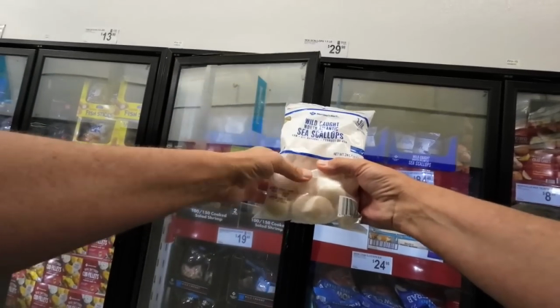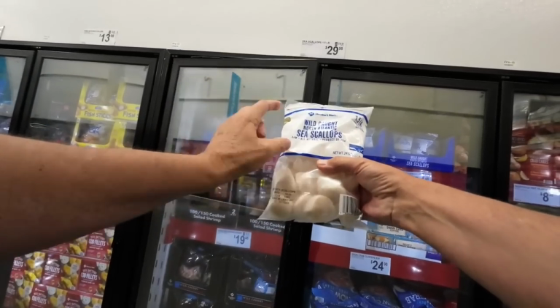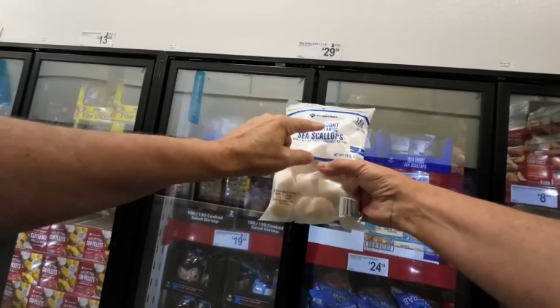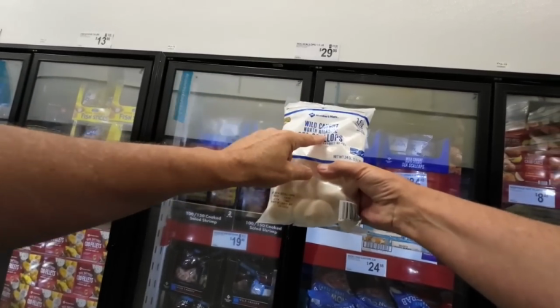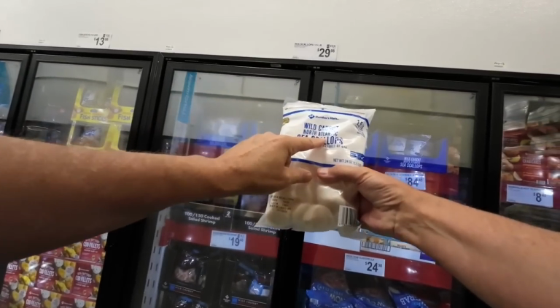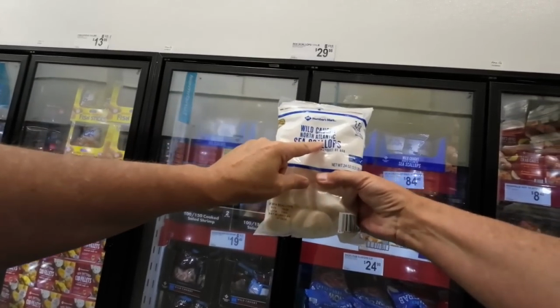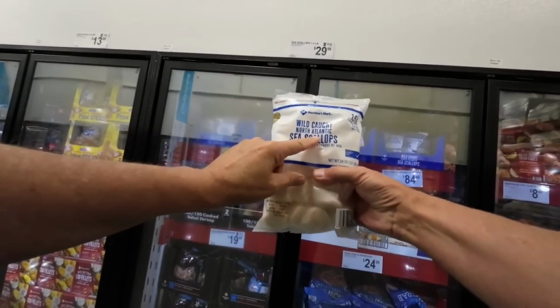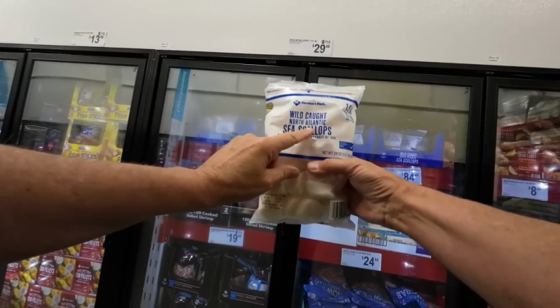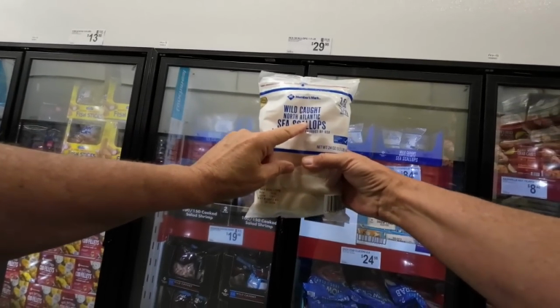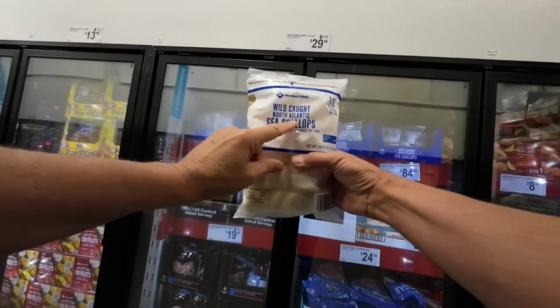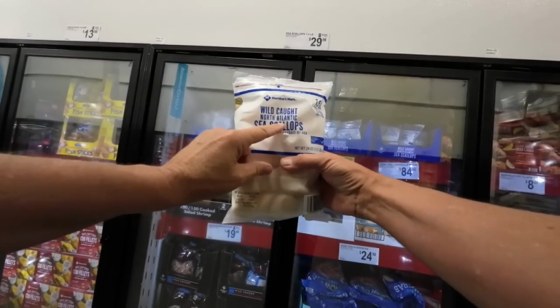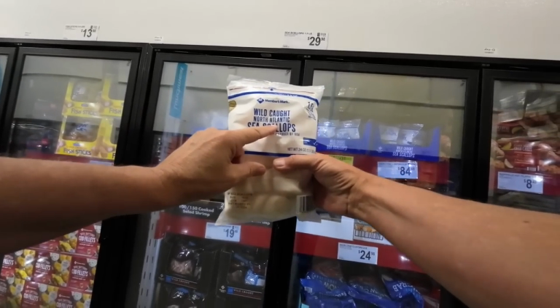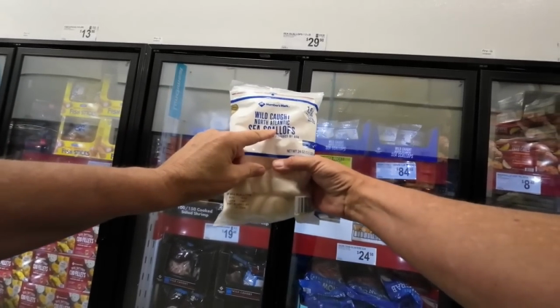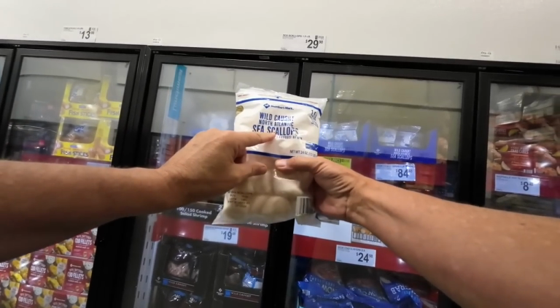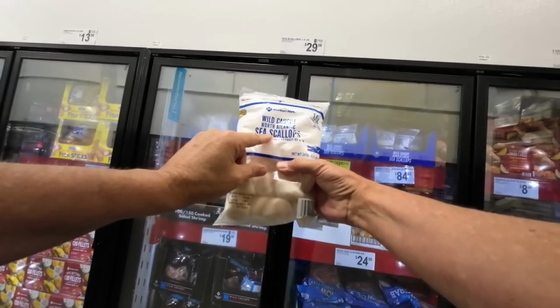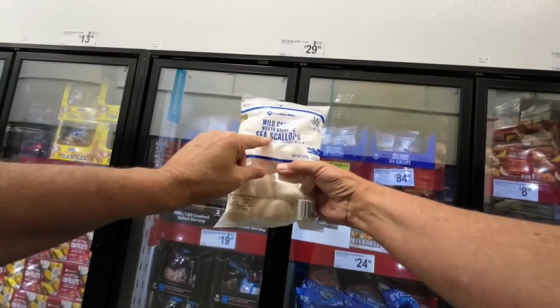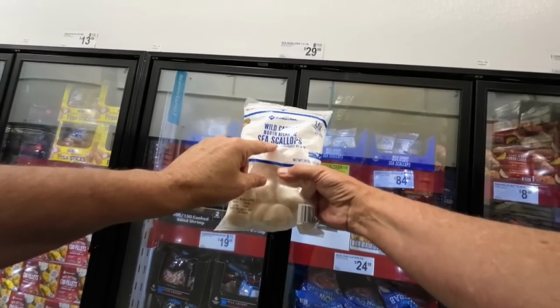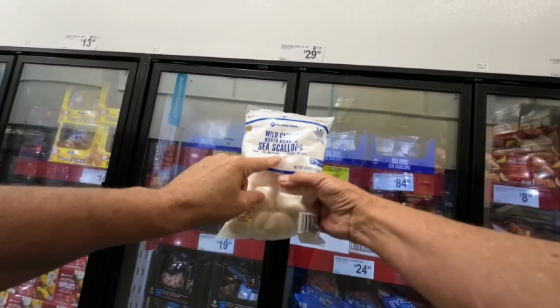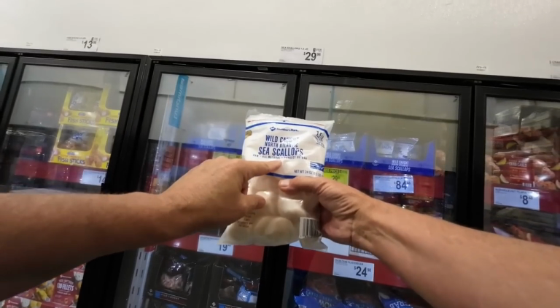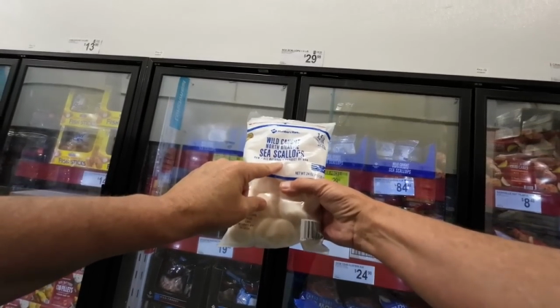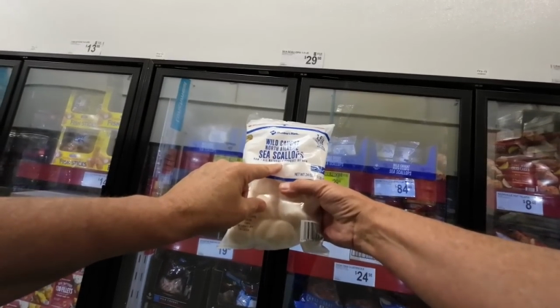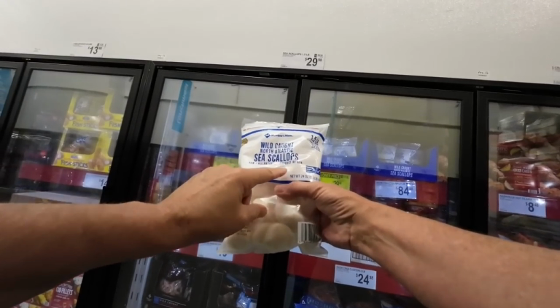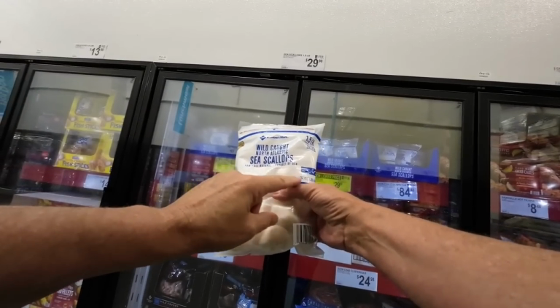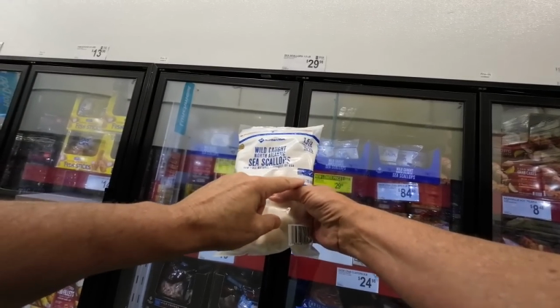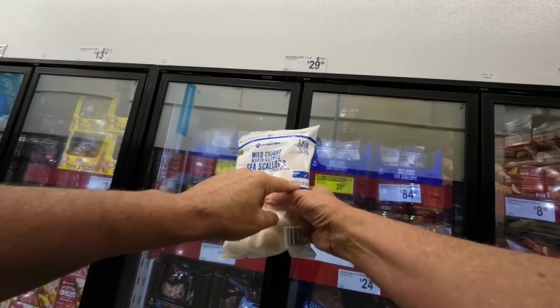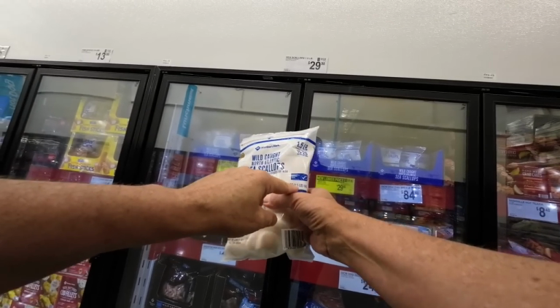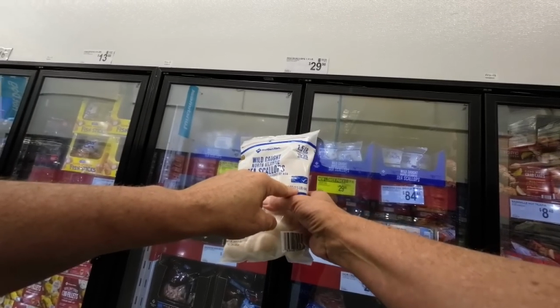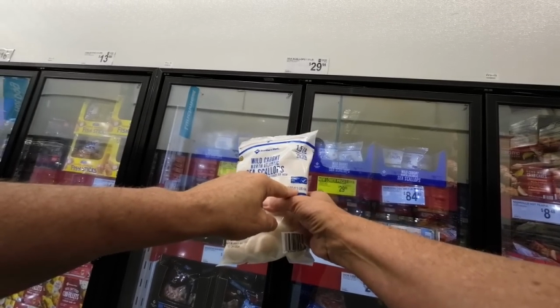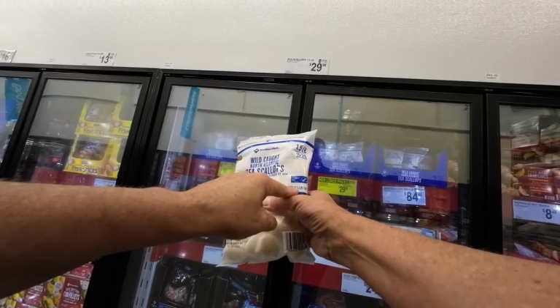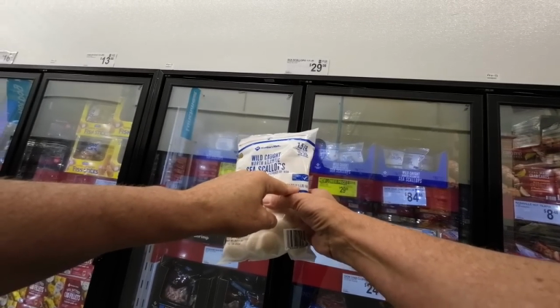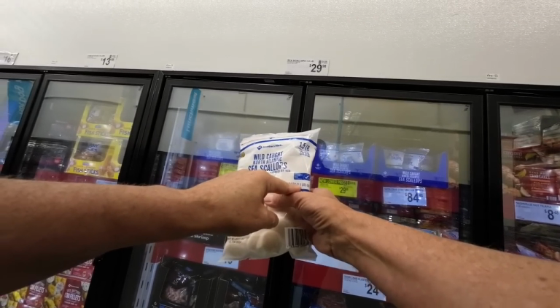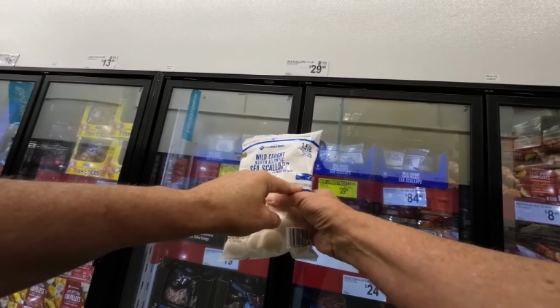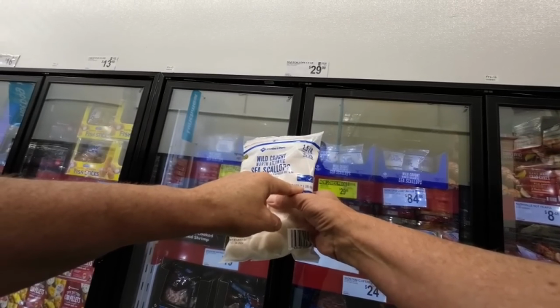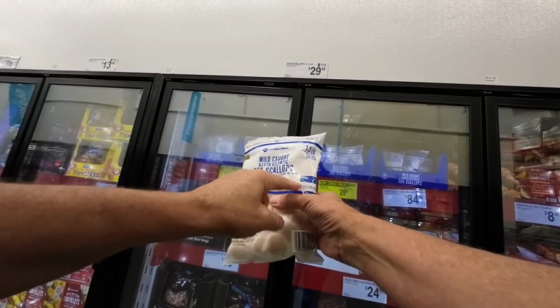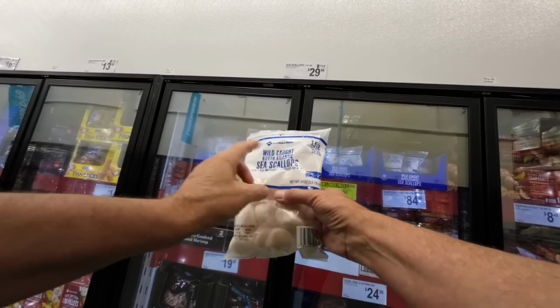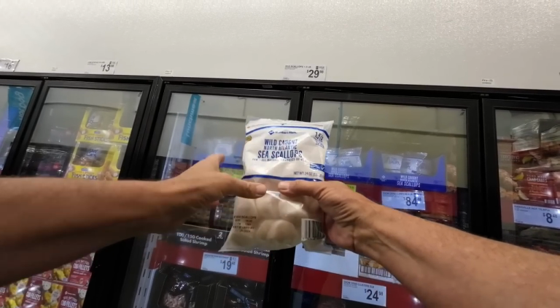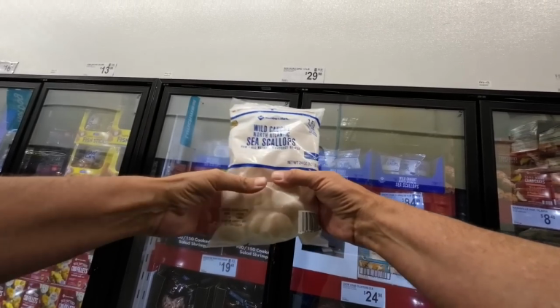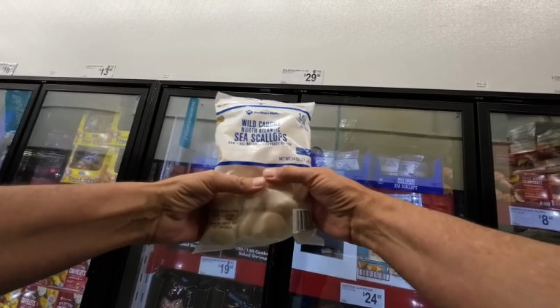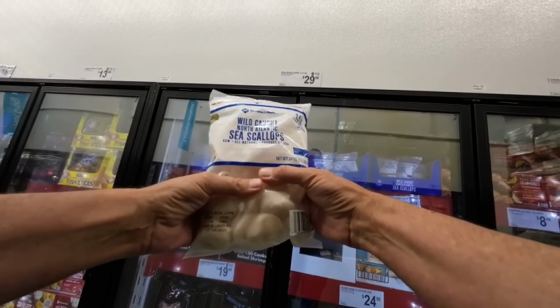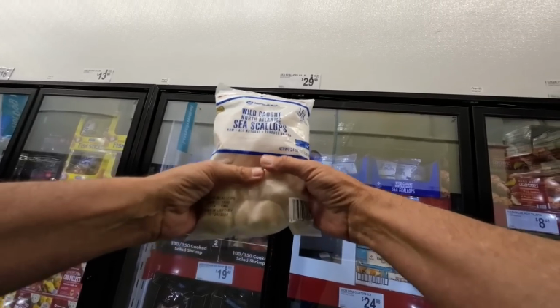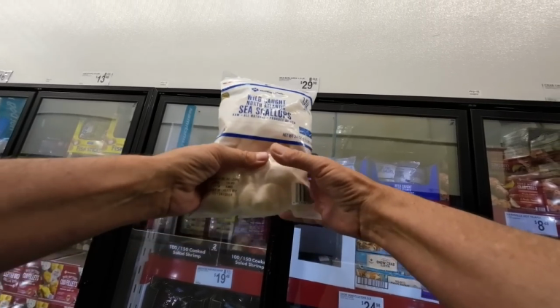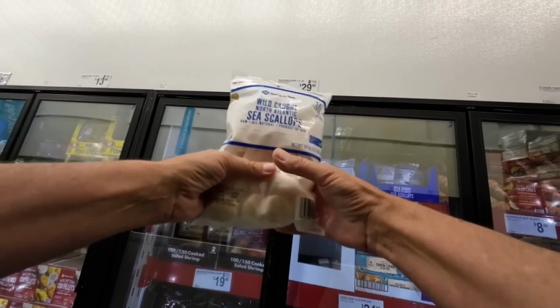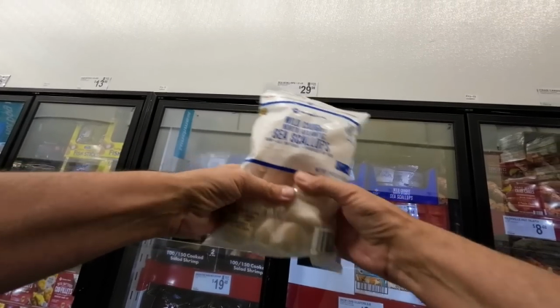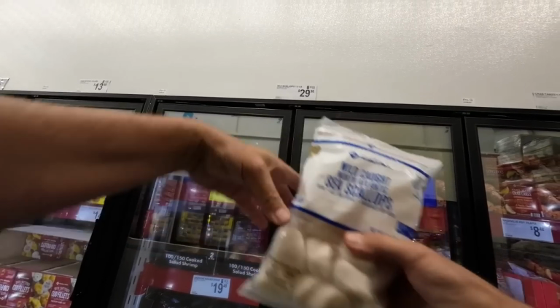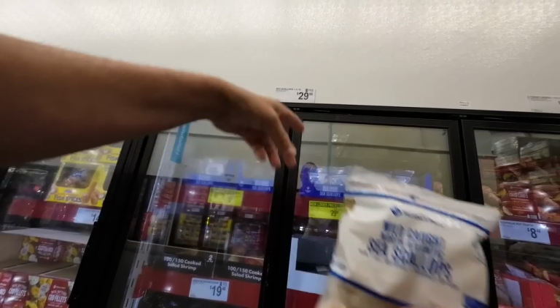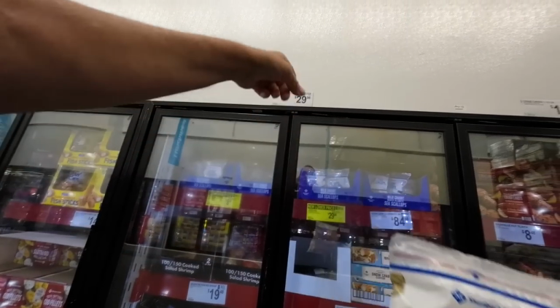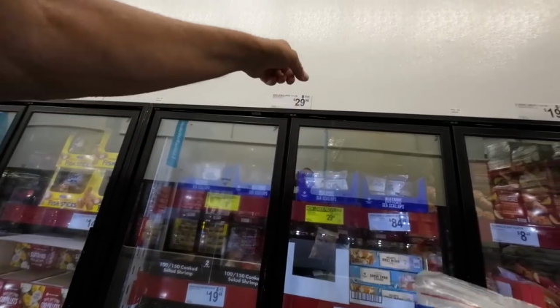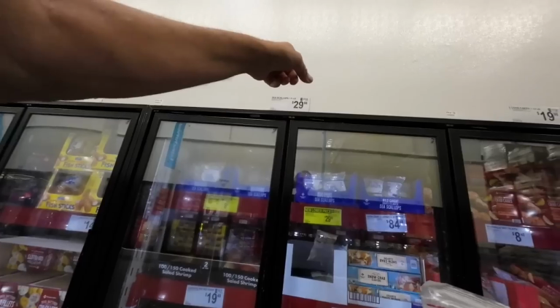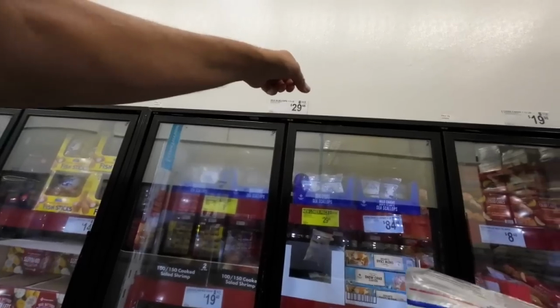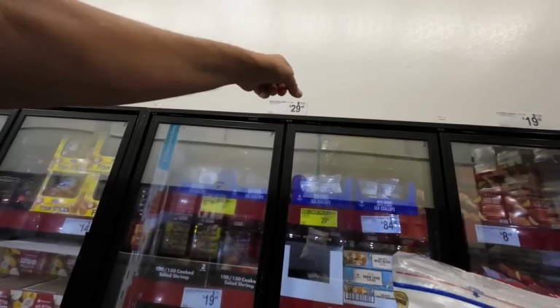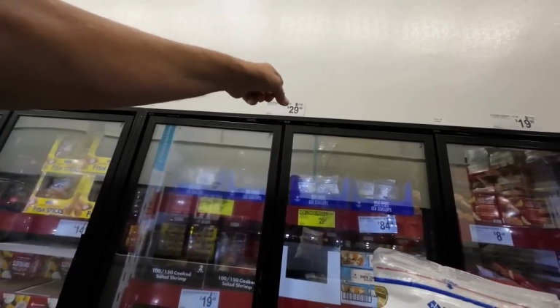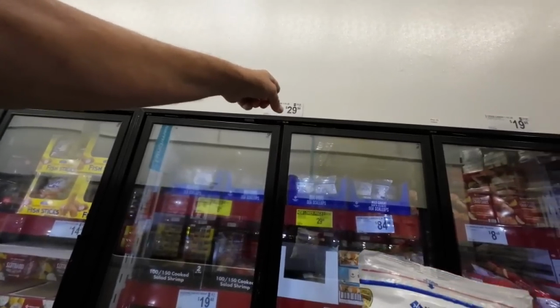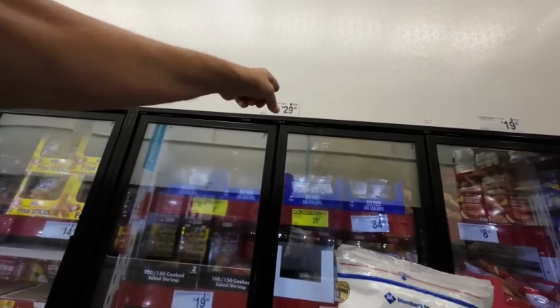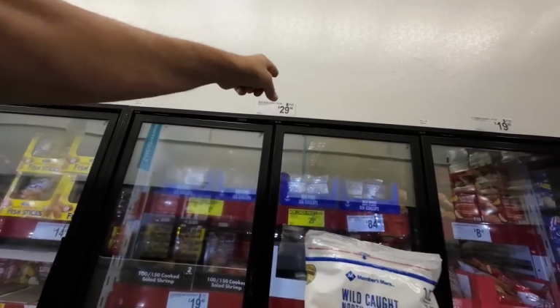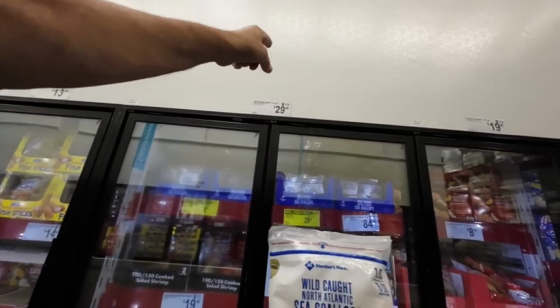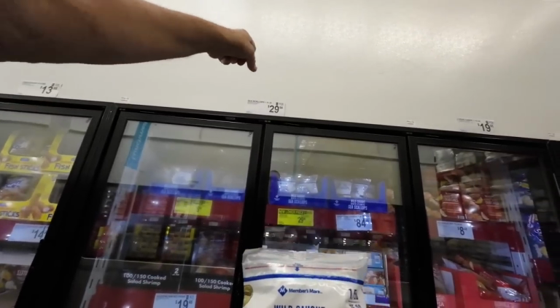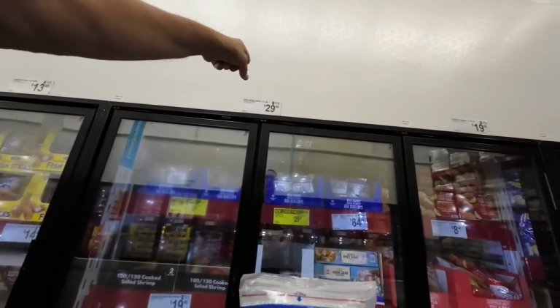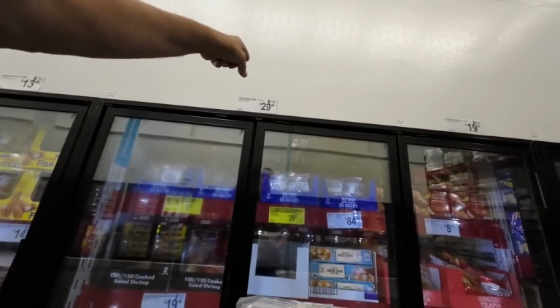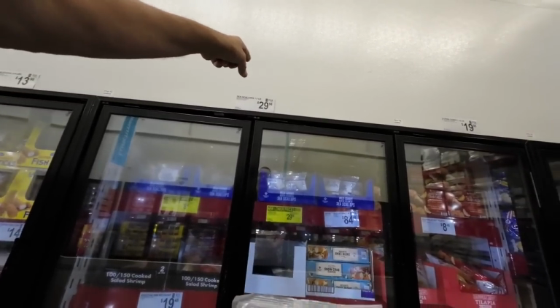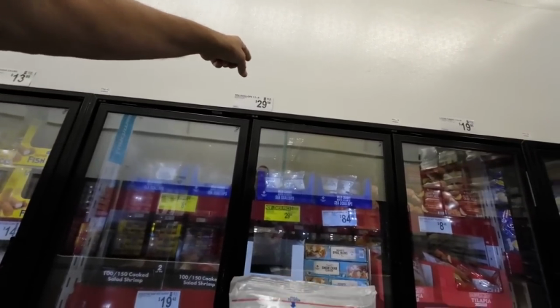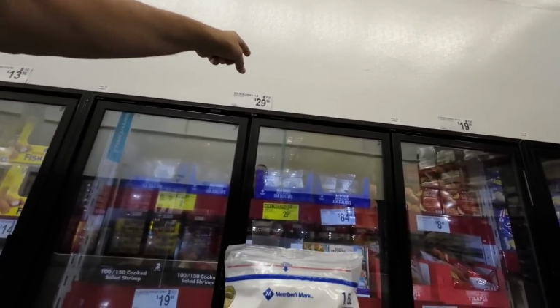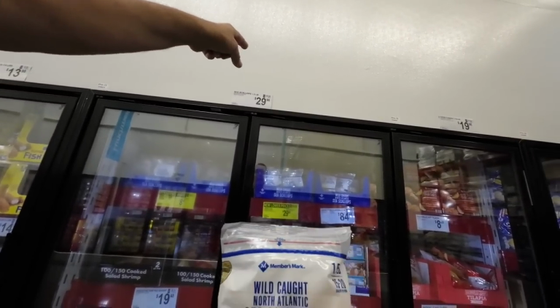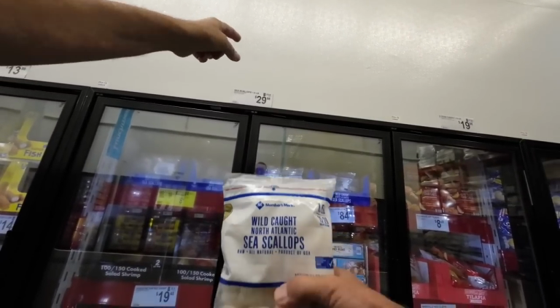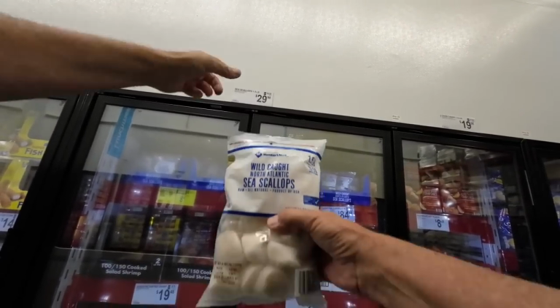Wild Caught North Atlantic Sea Scallops — 24 ounces and it's $29.98.